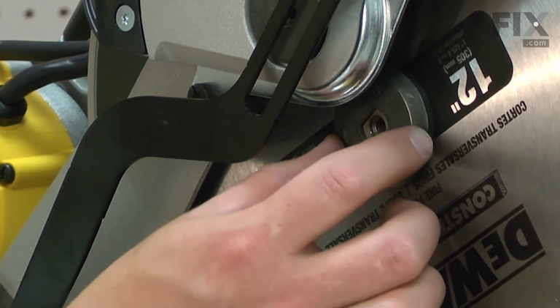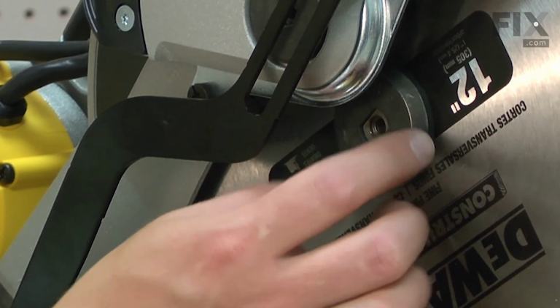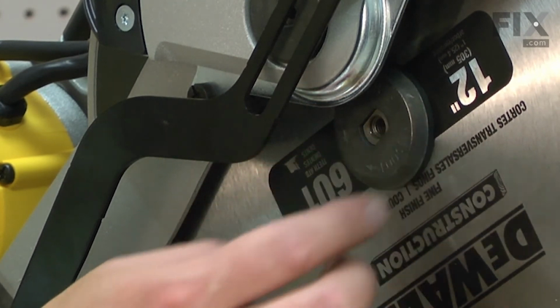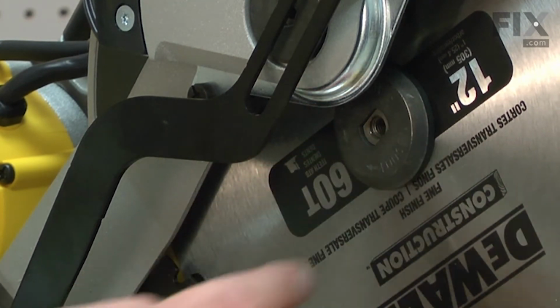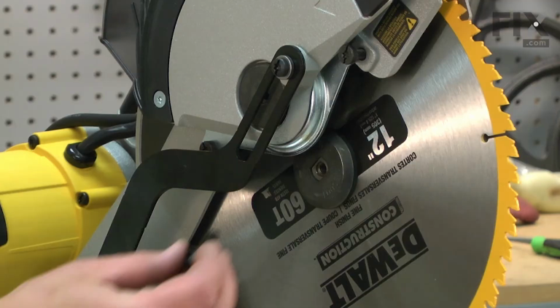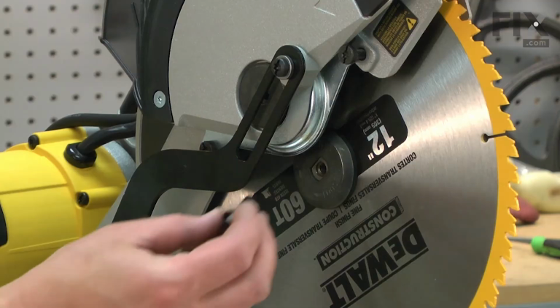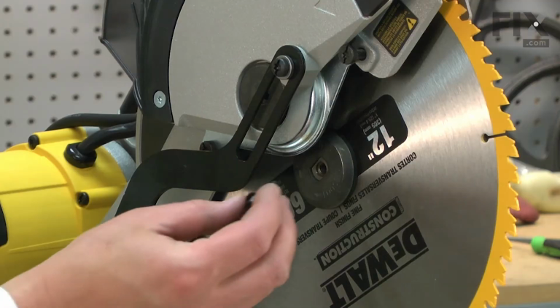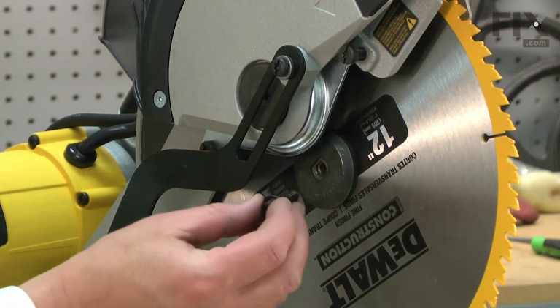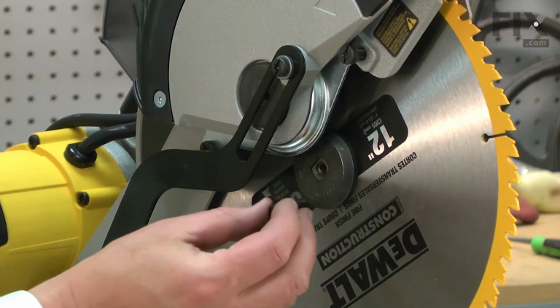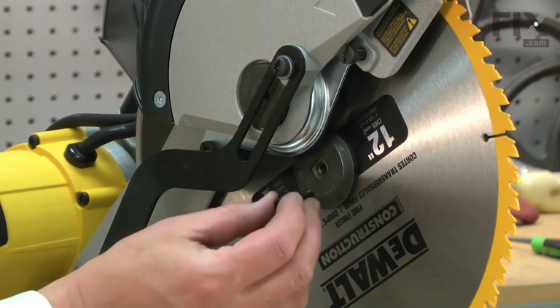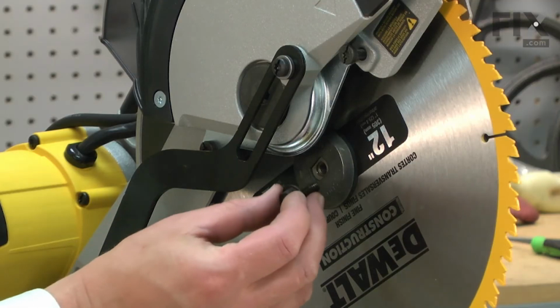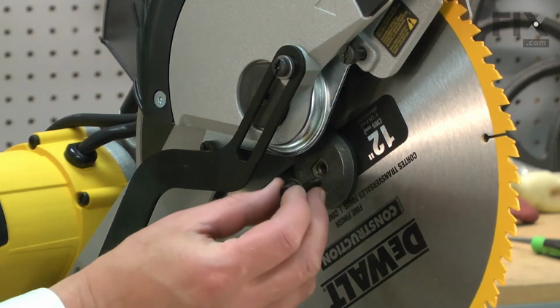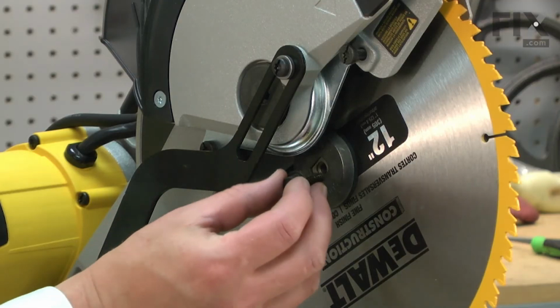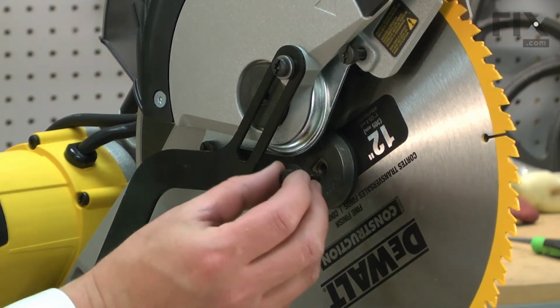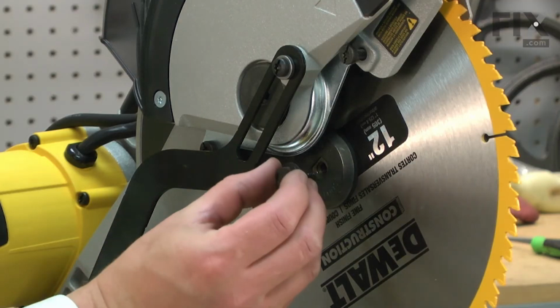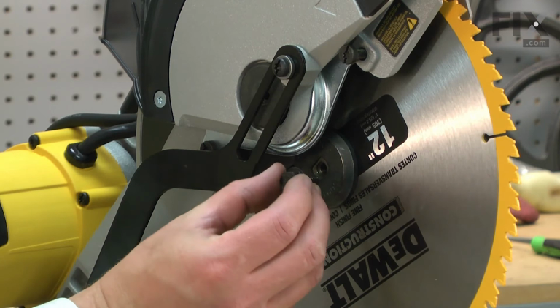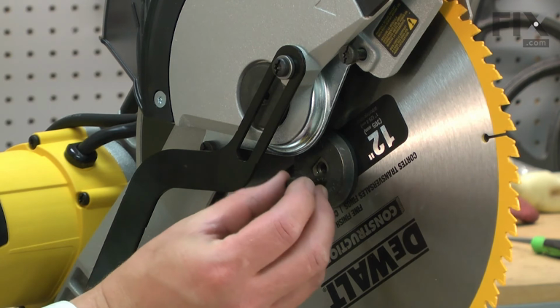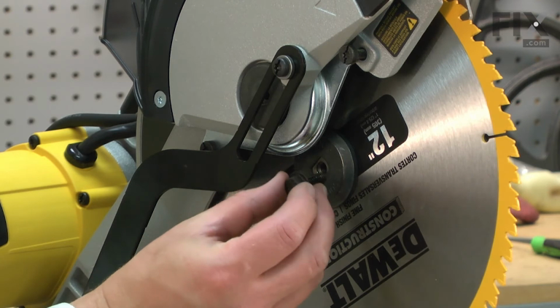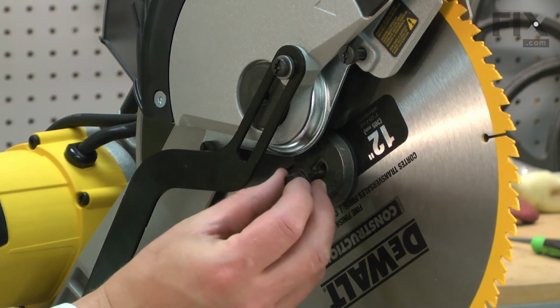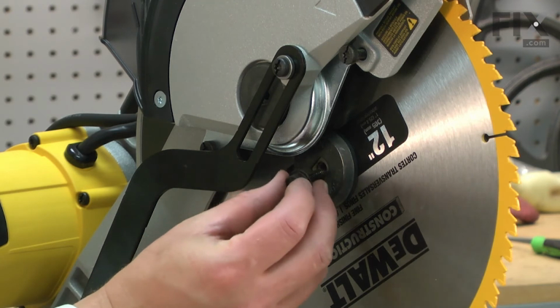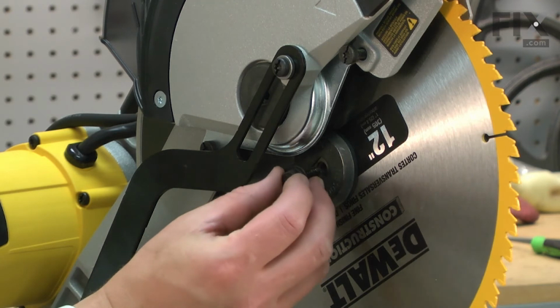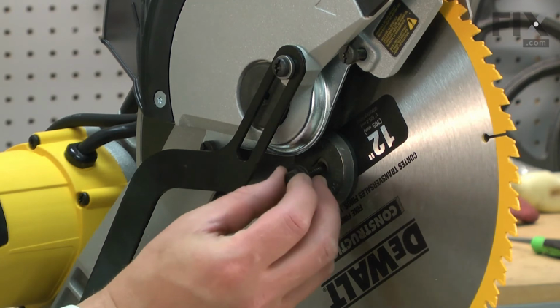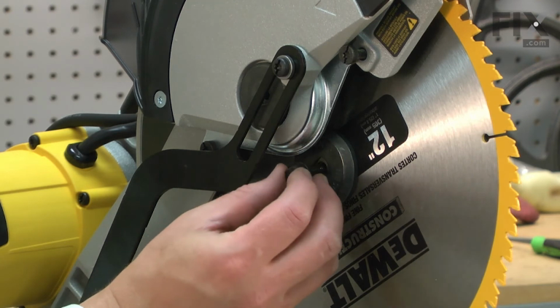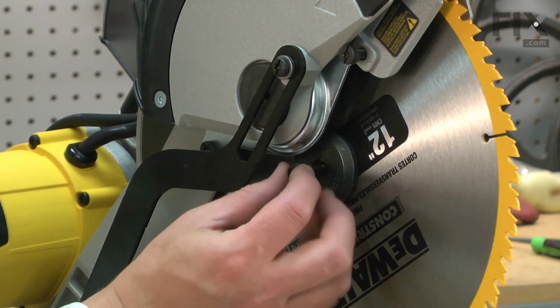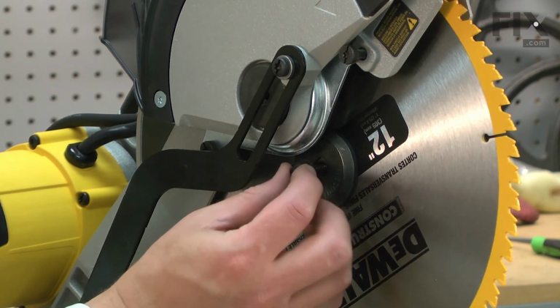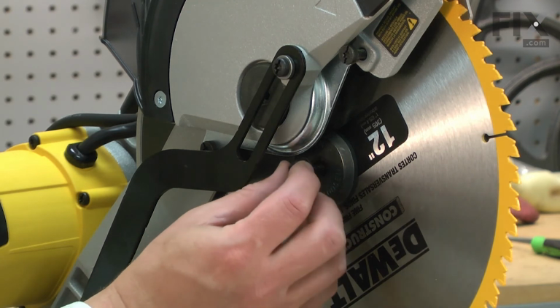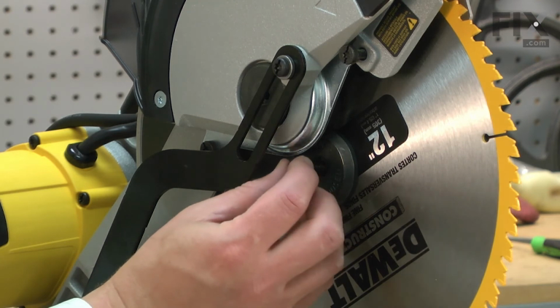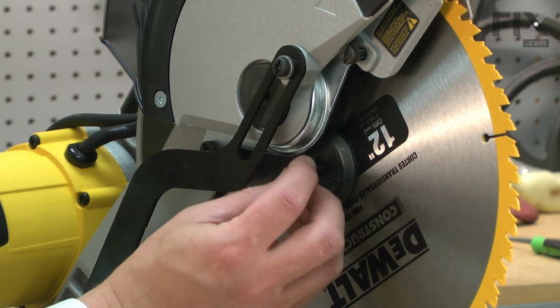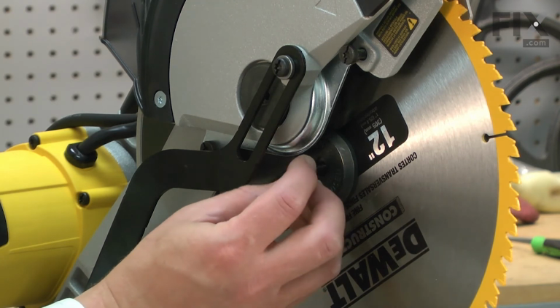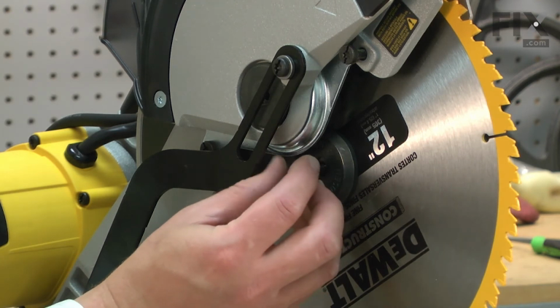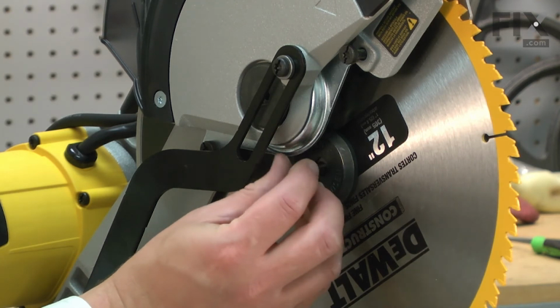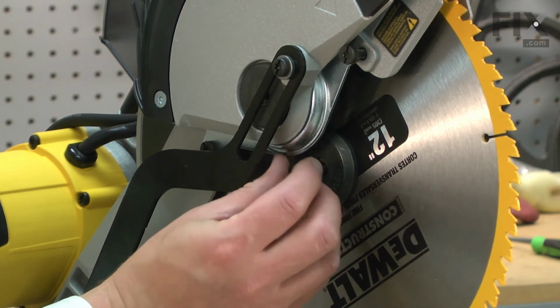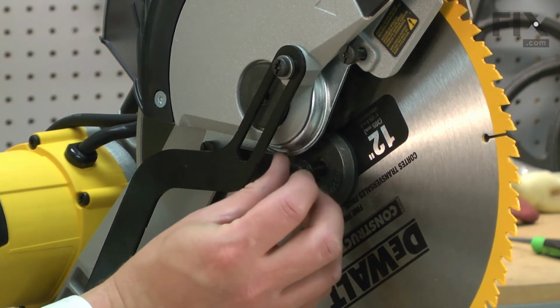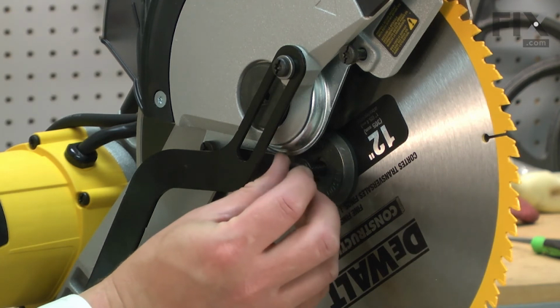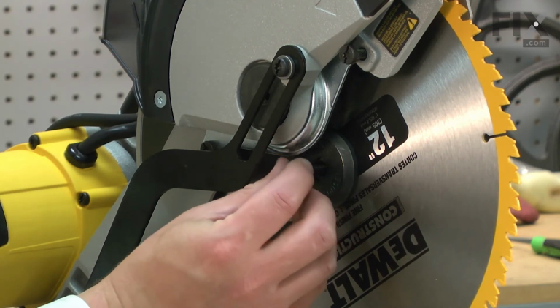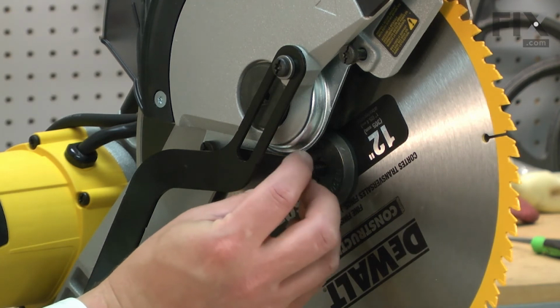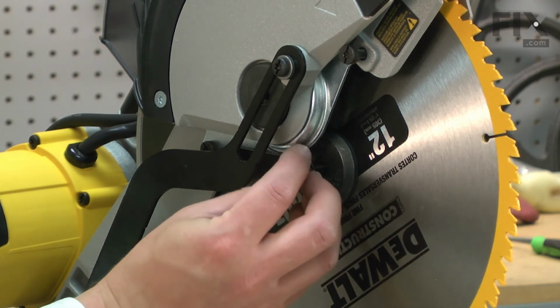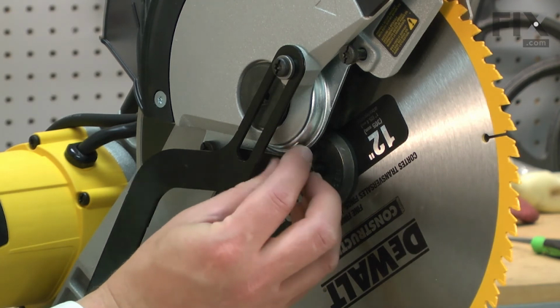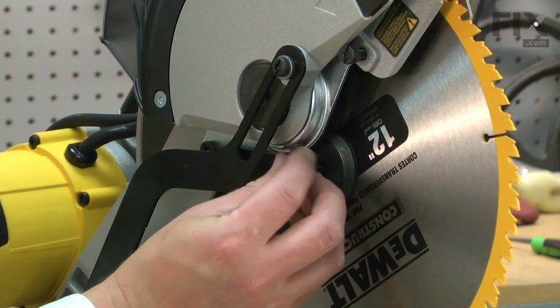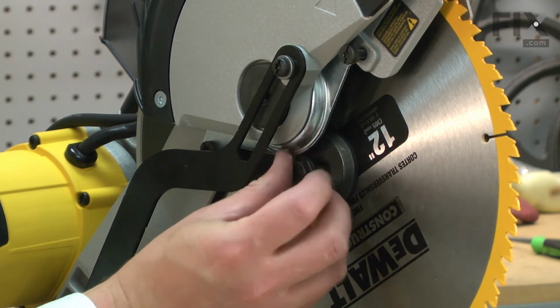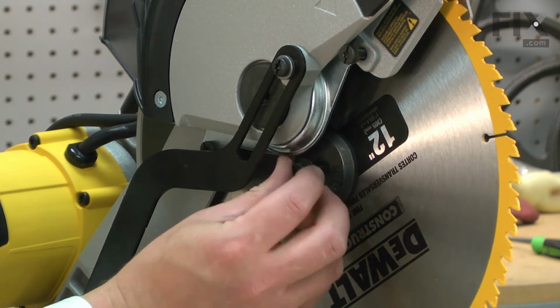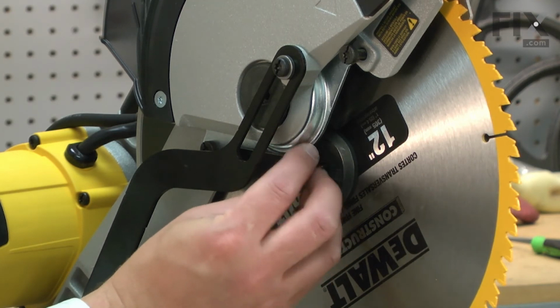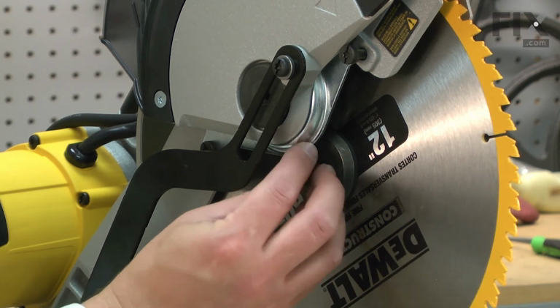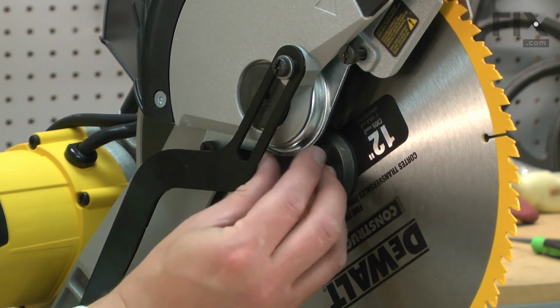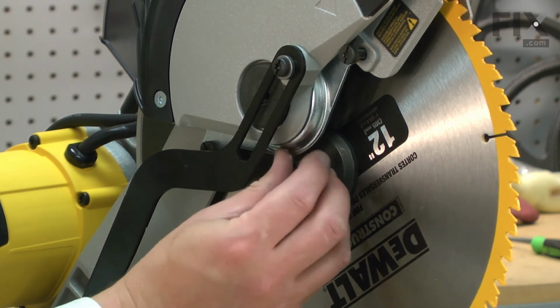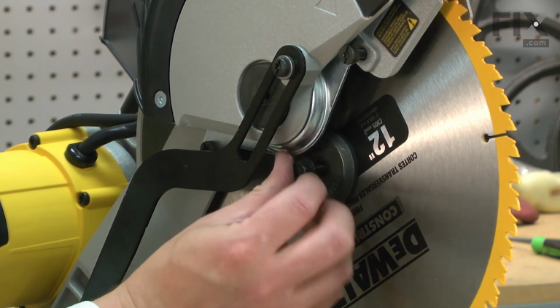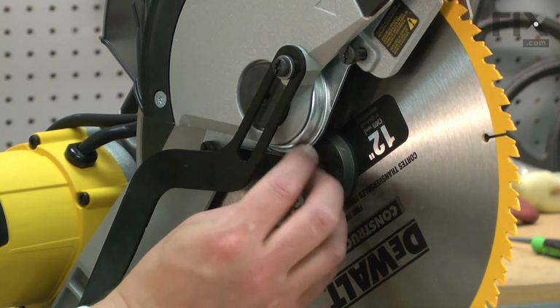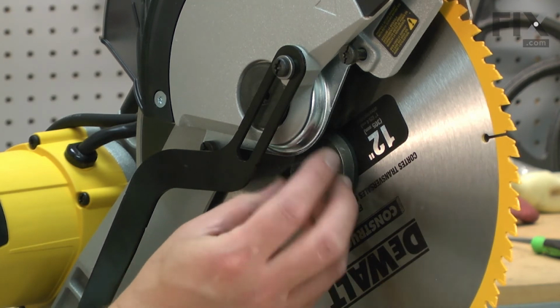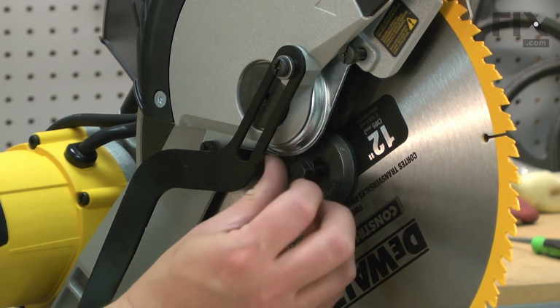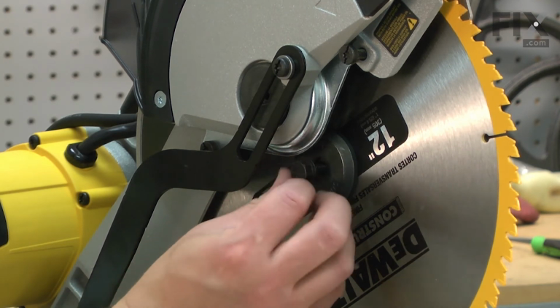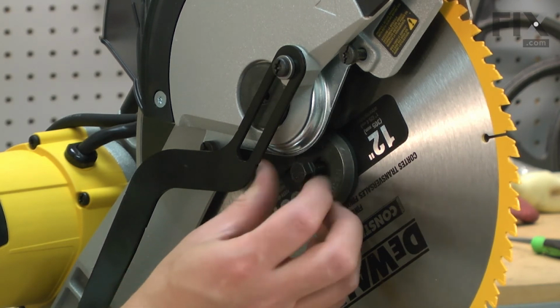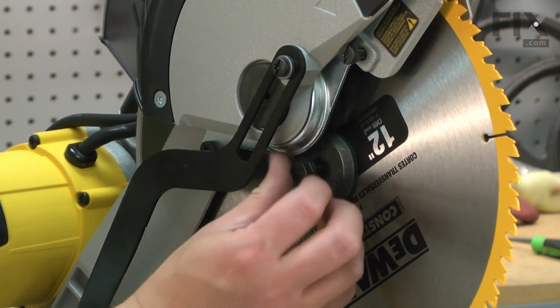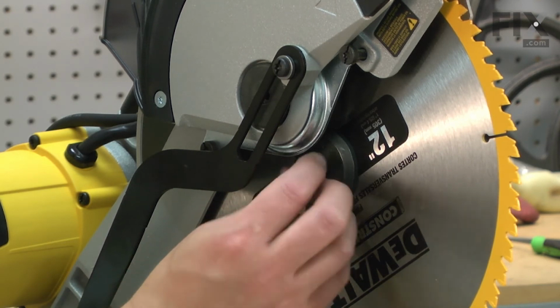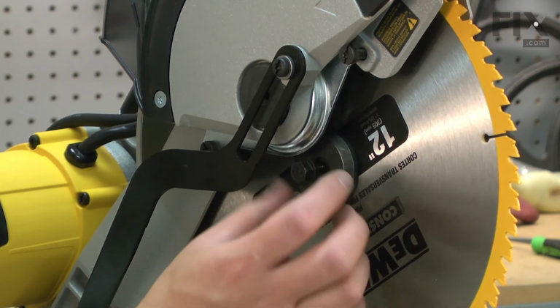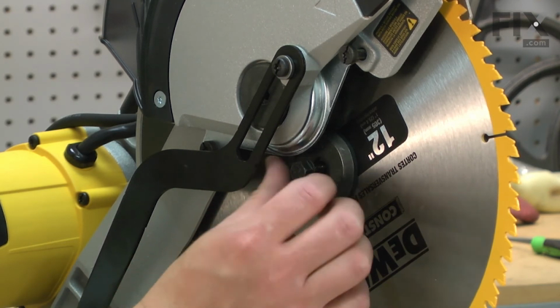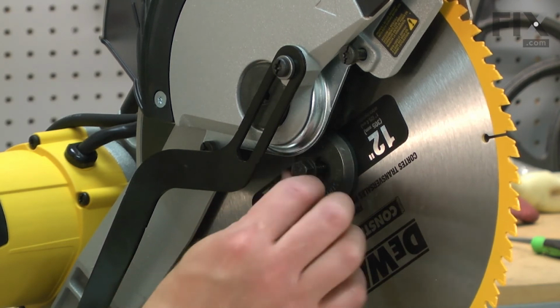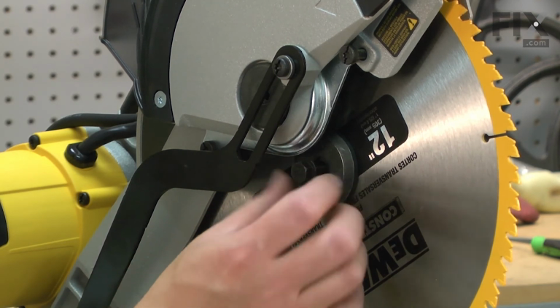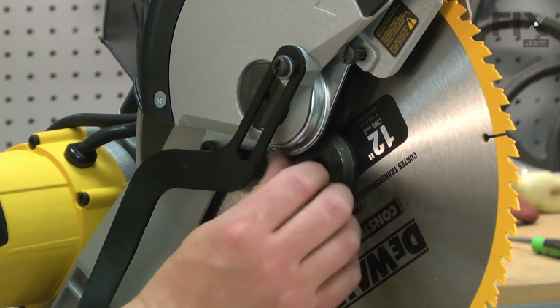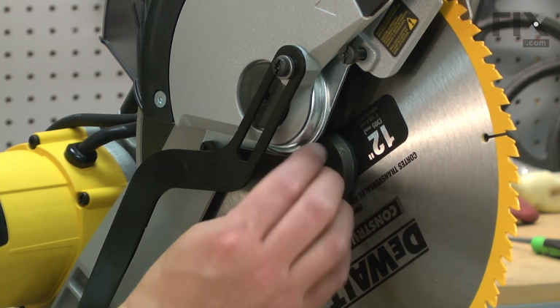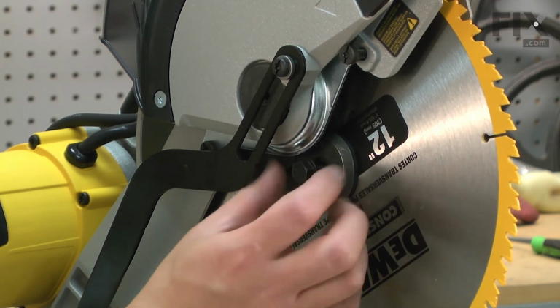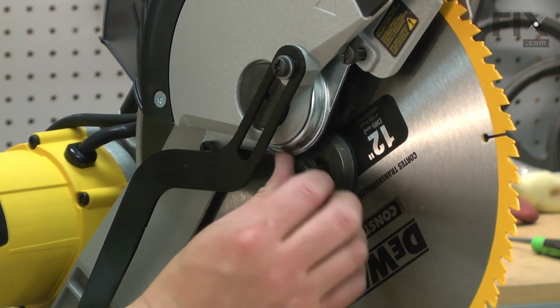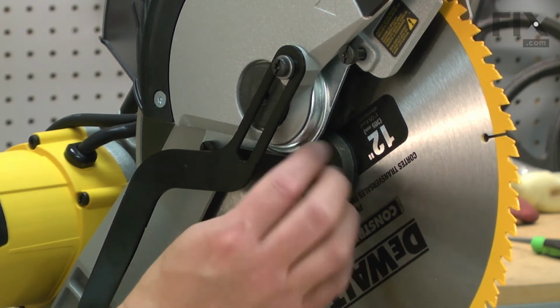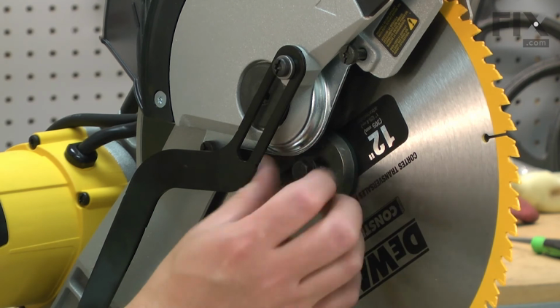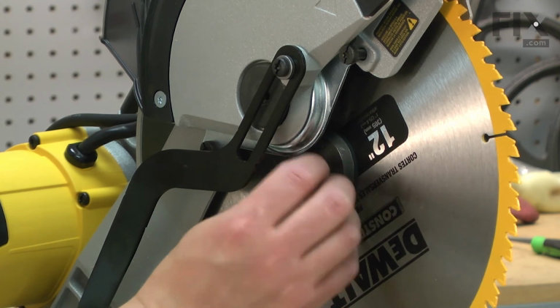I'll finish up by reinstalling the blade screw and lowering the guard and securing it.